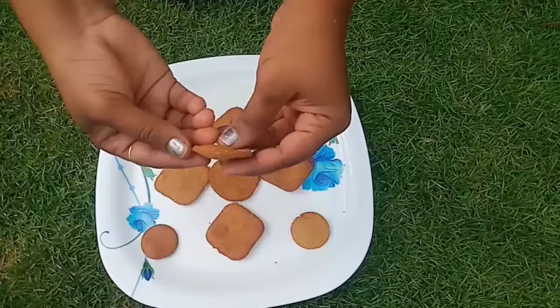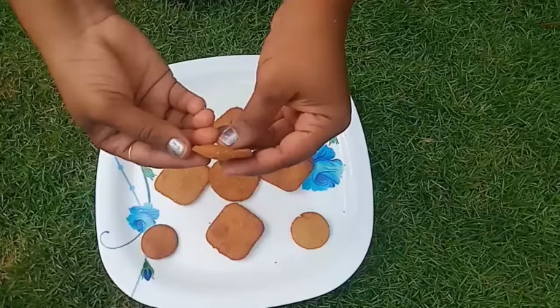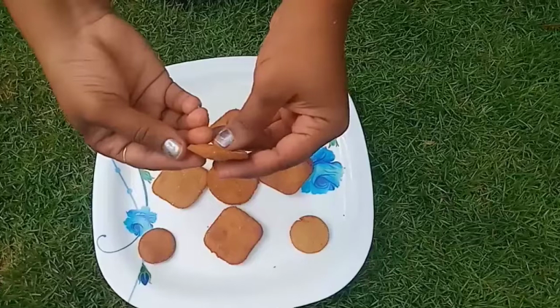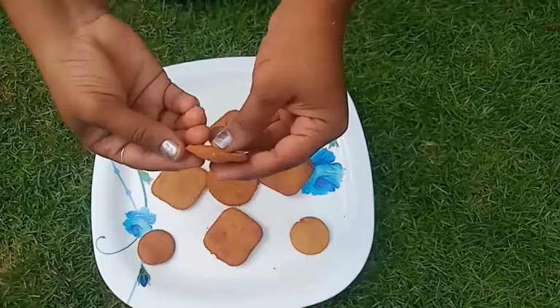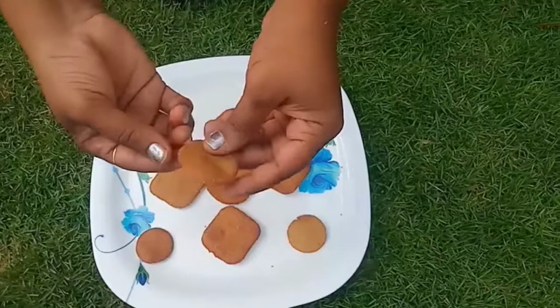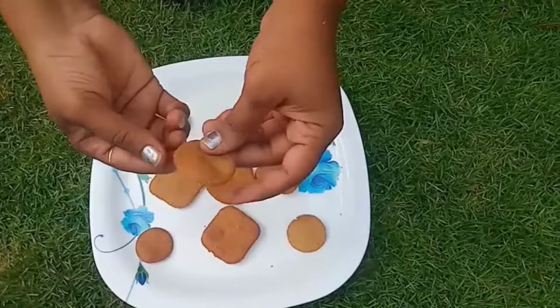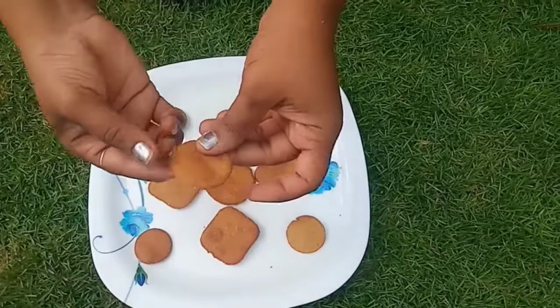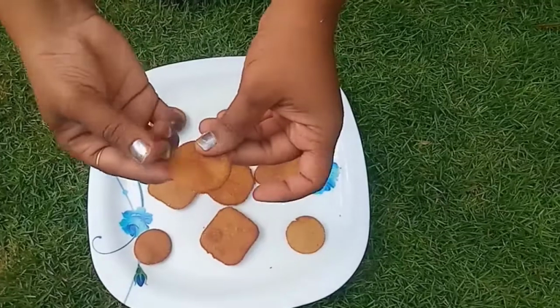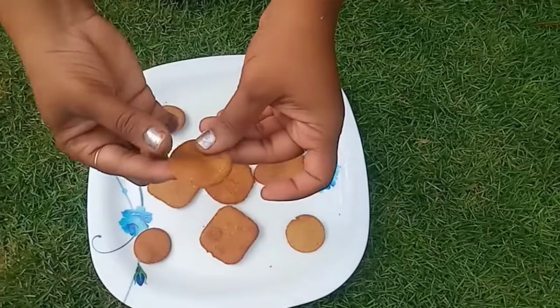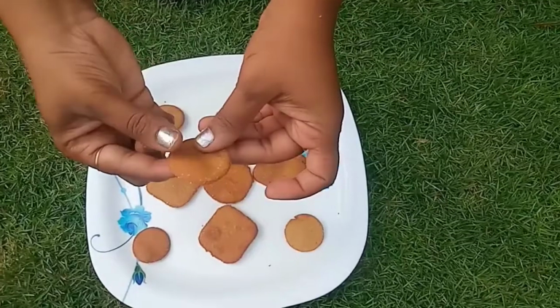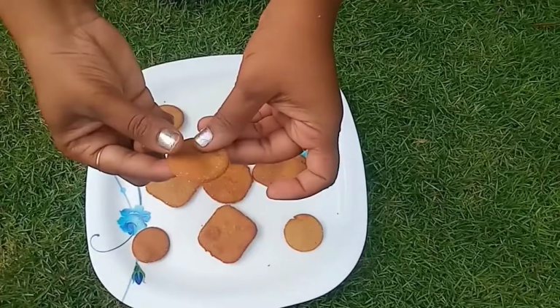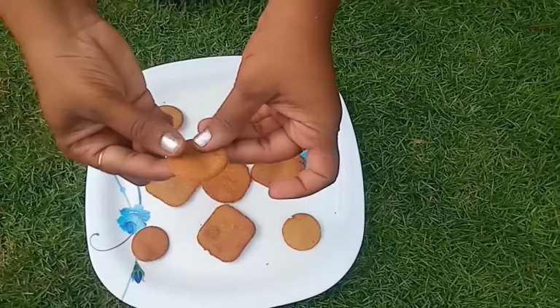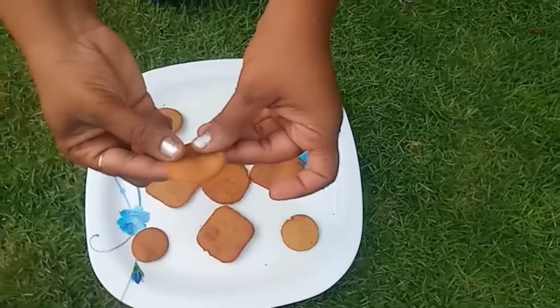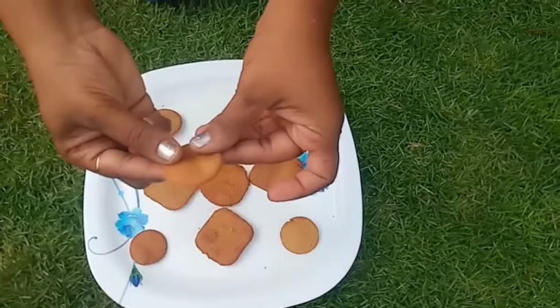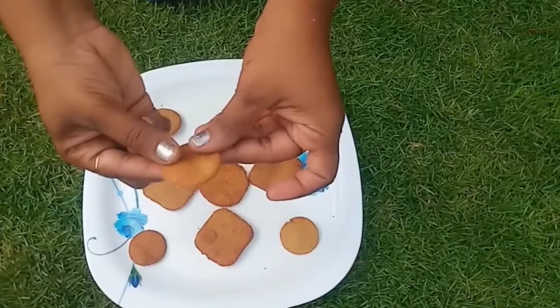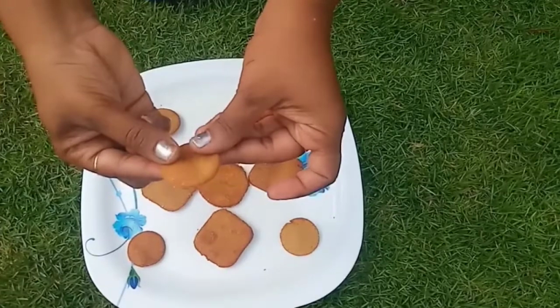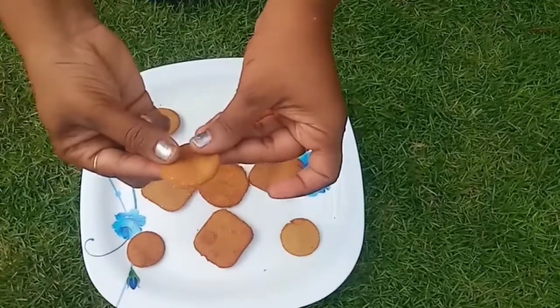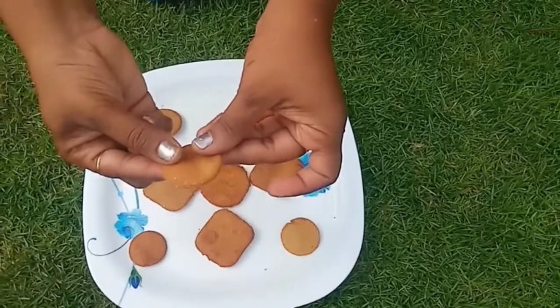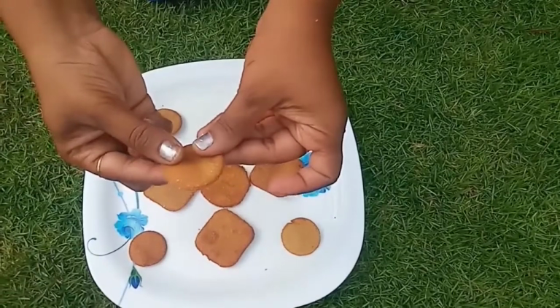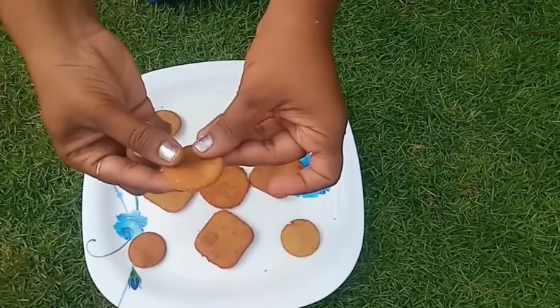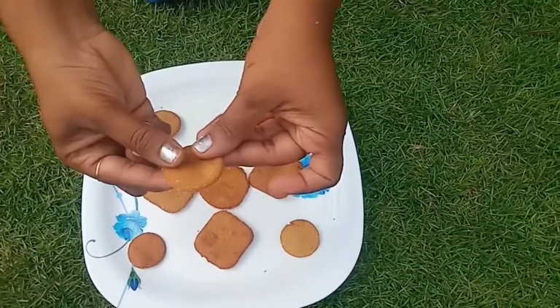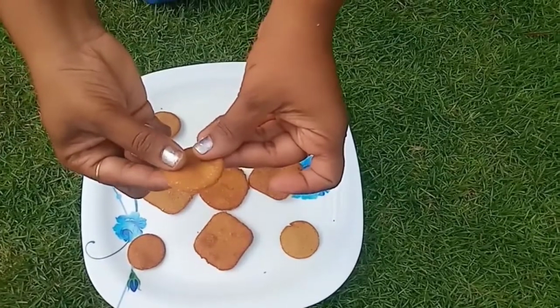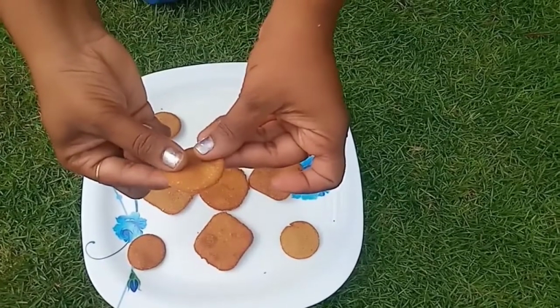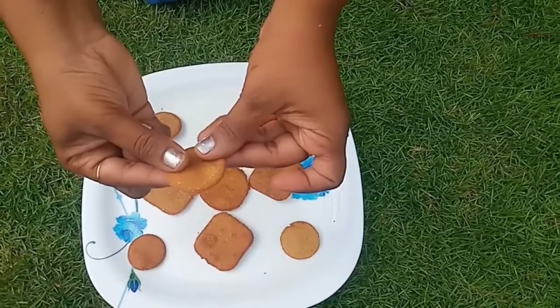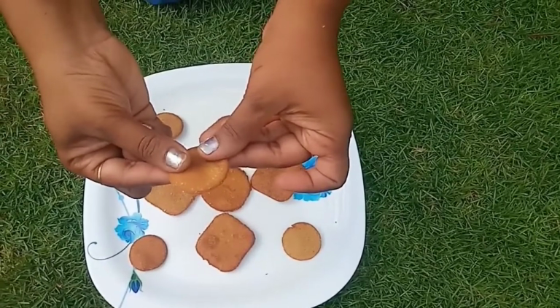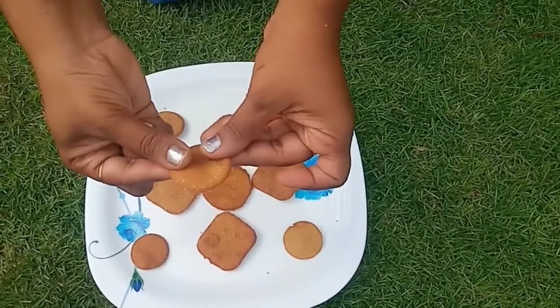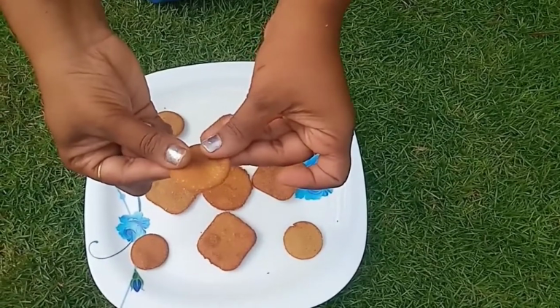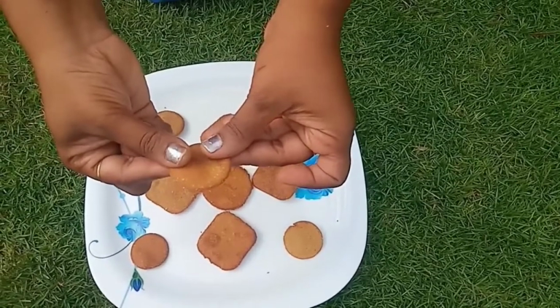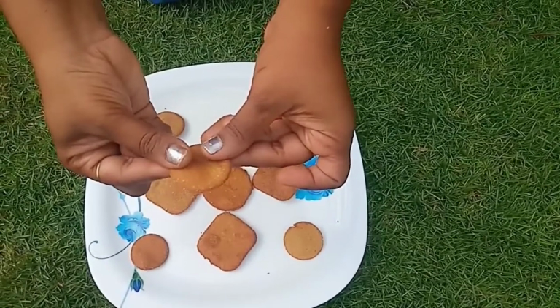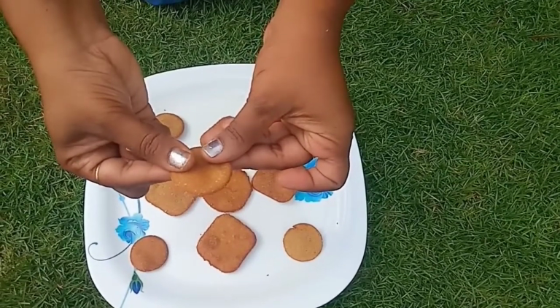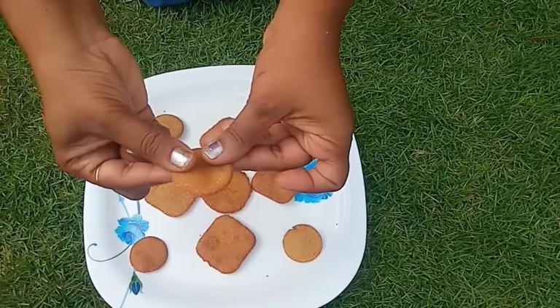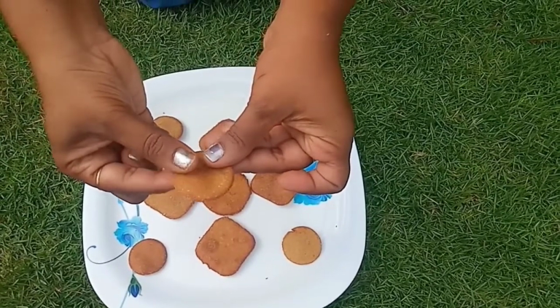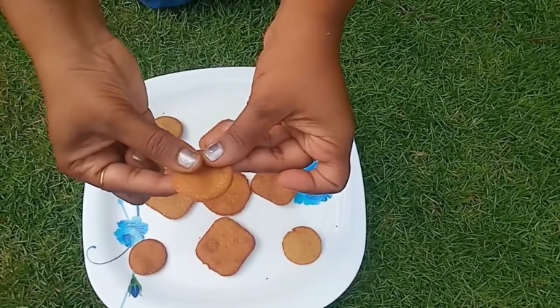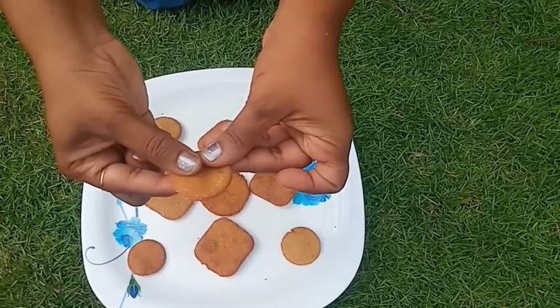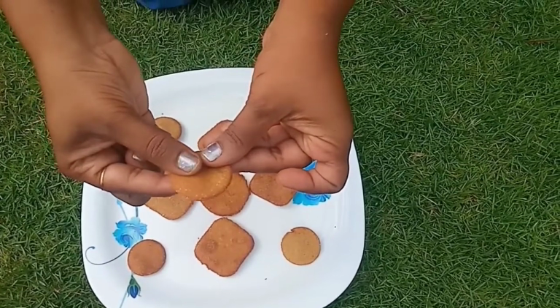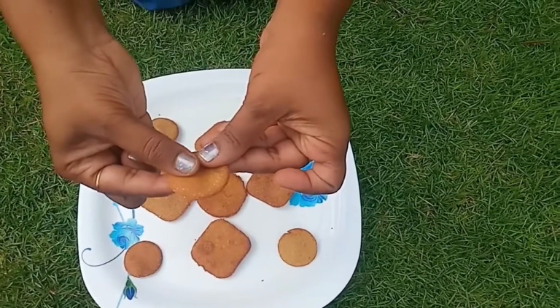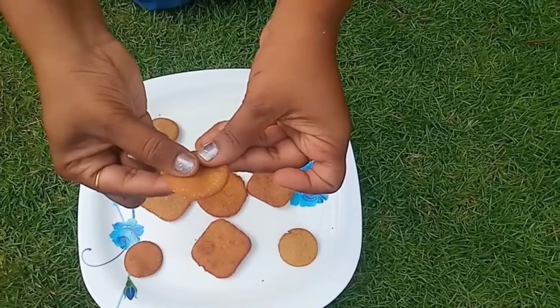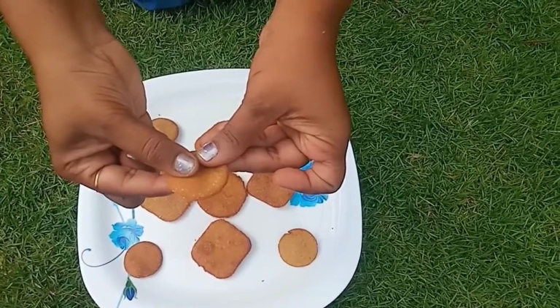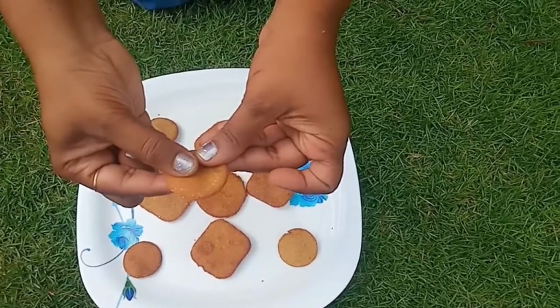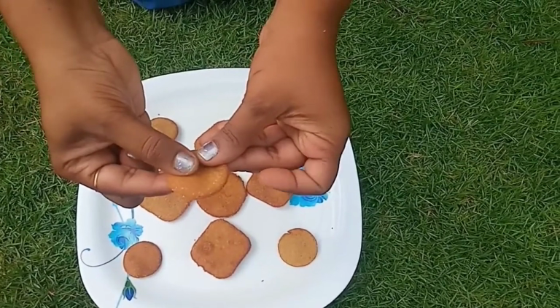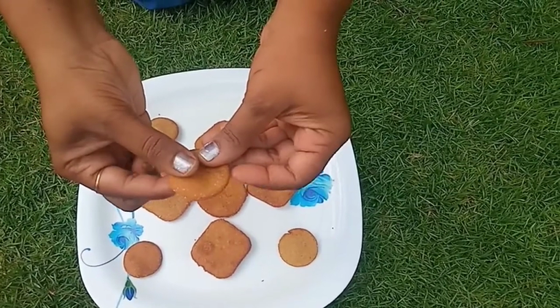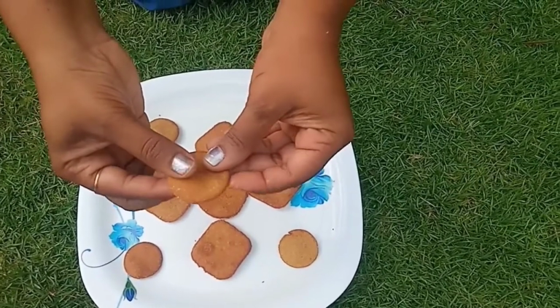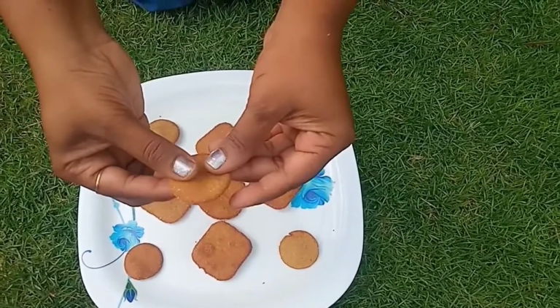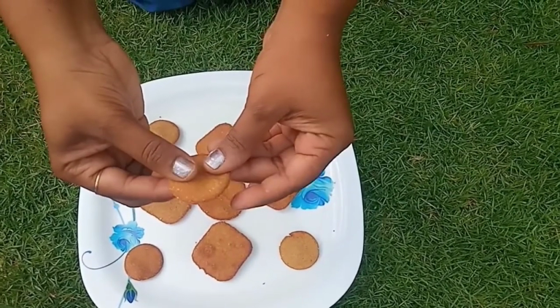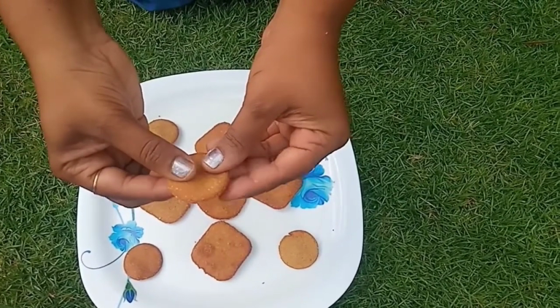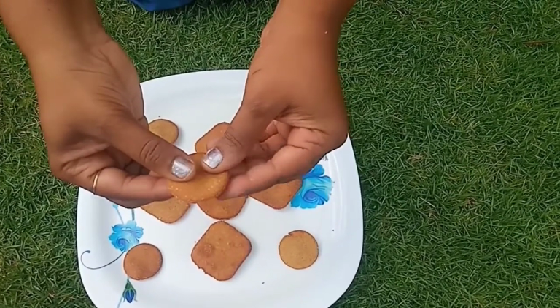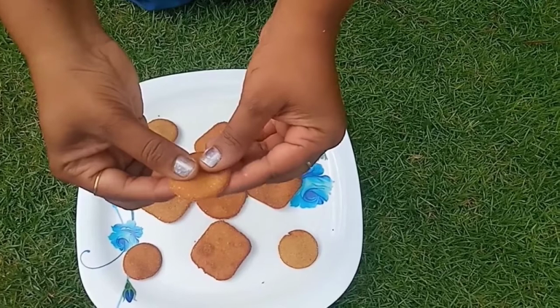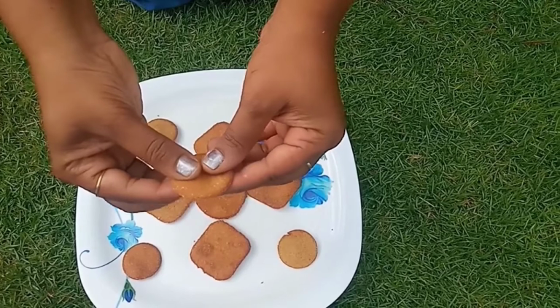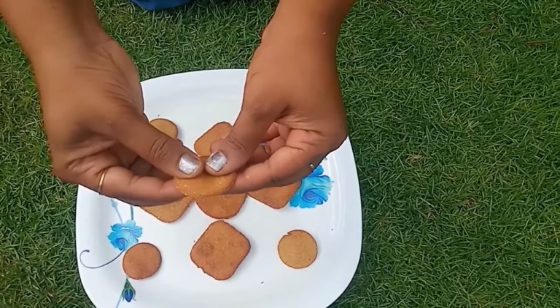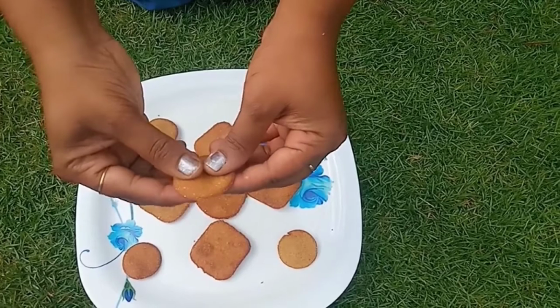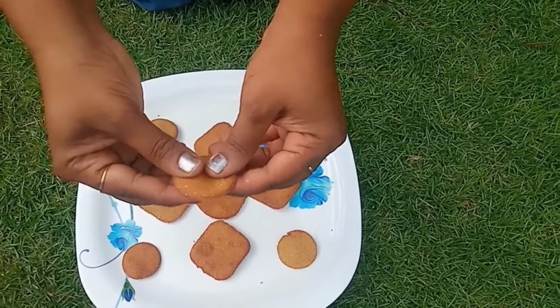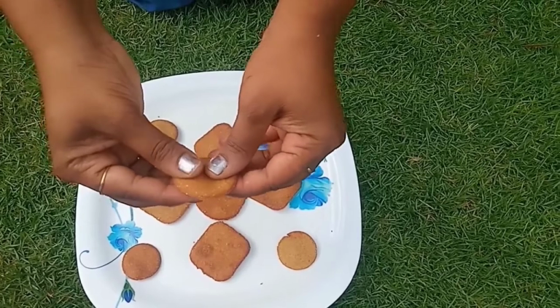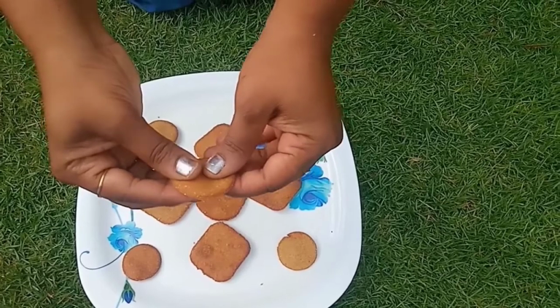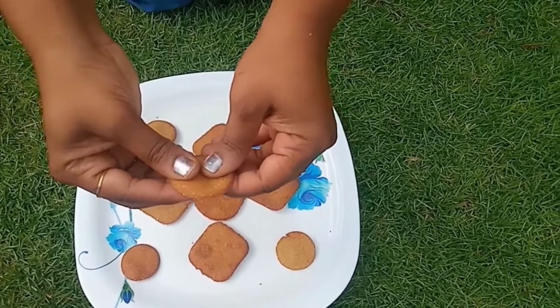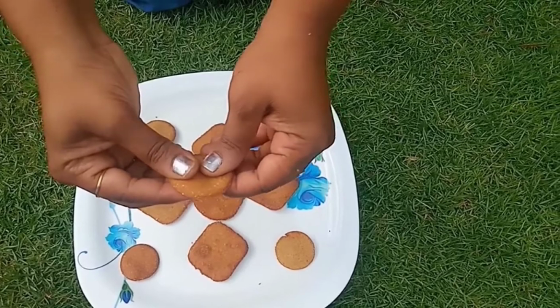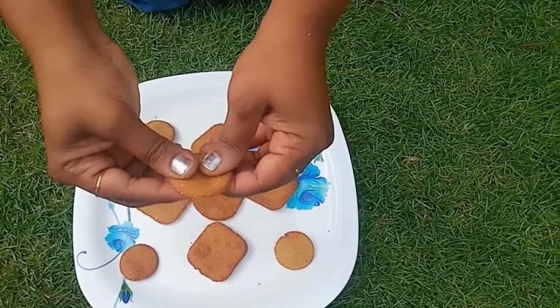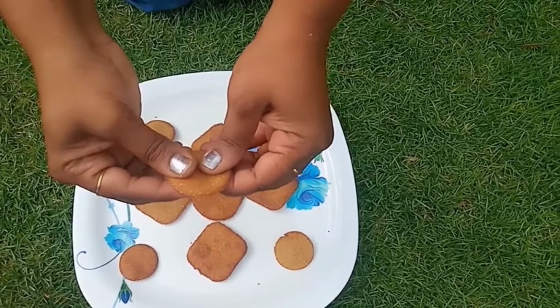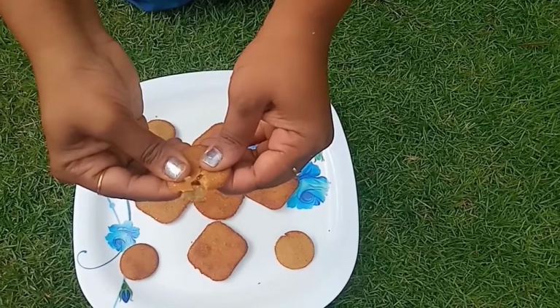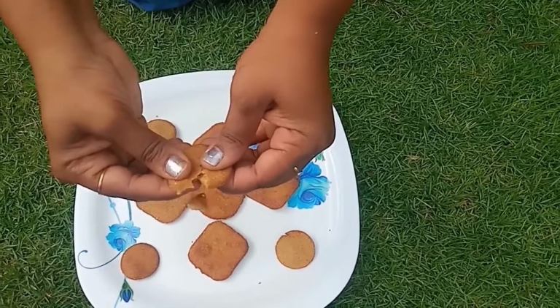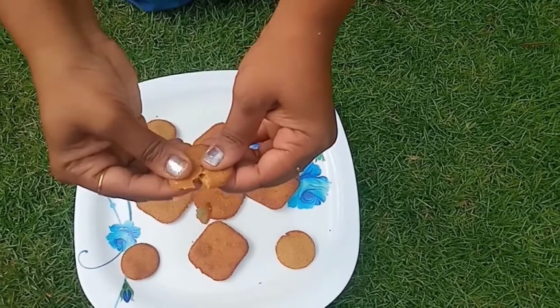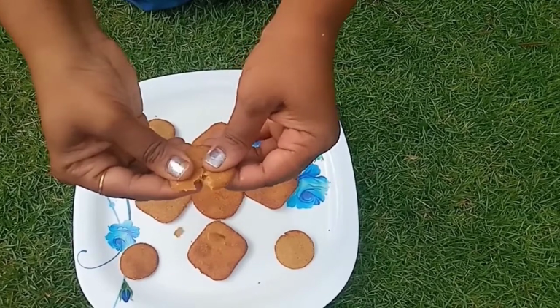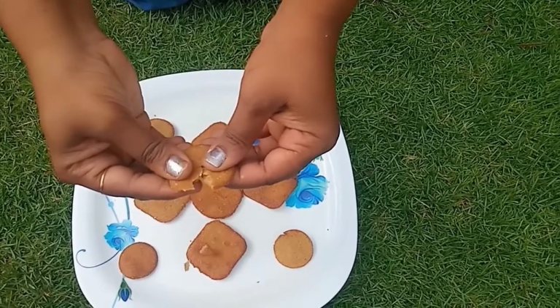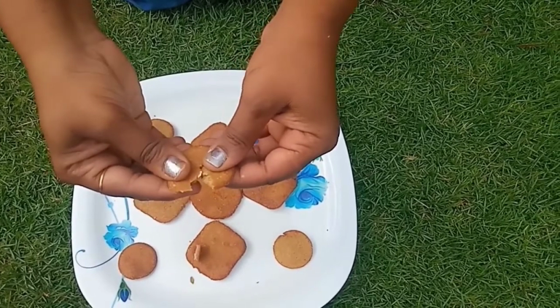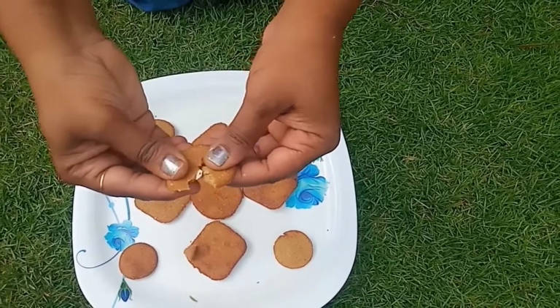Hi Friends! Welcome back to my channel, Your Inspiration! Today we make healthy, tasty and crispy biscuits.